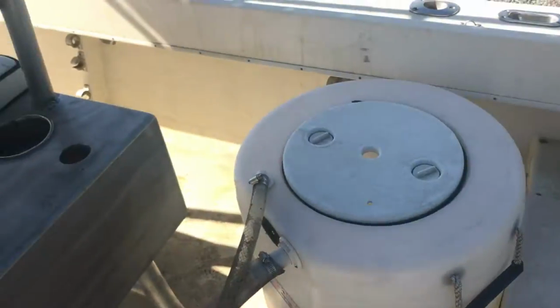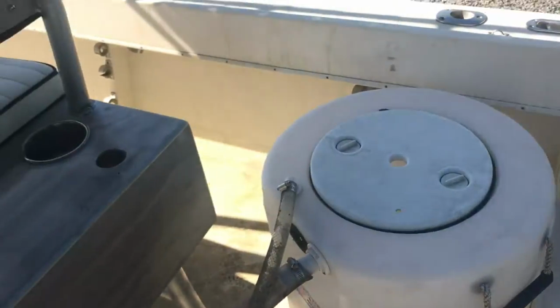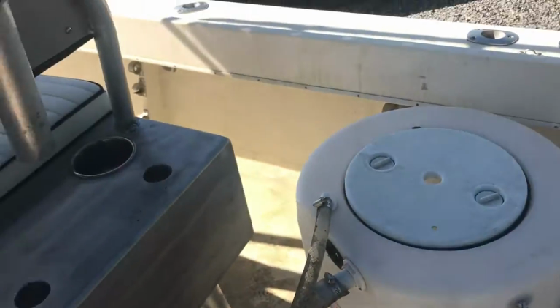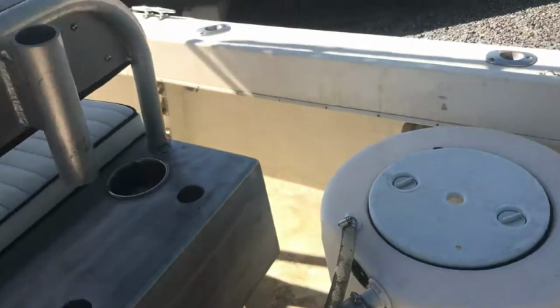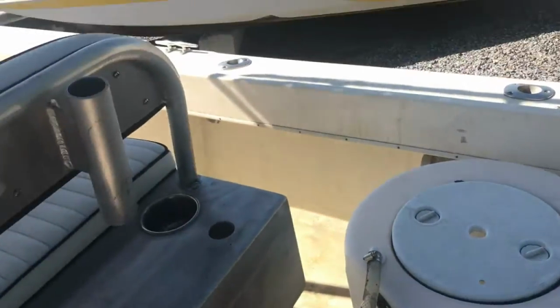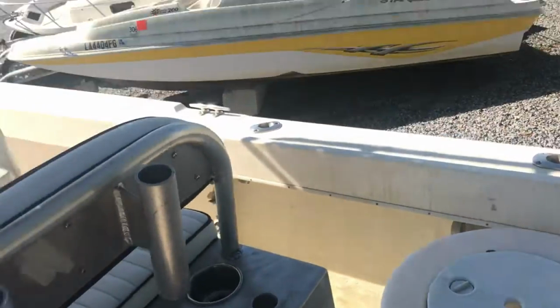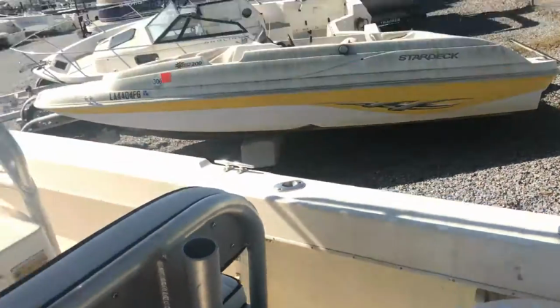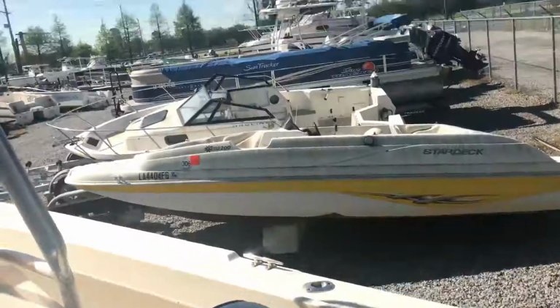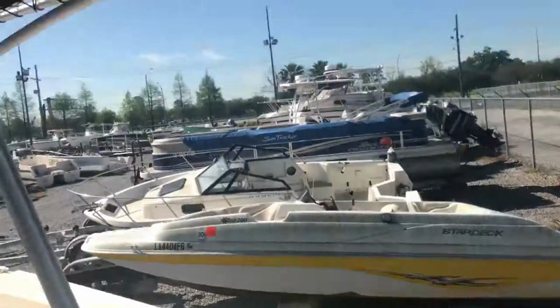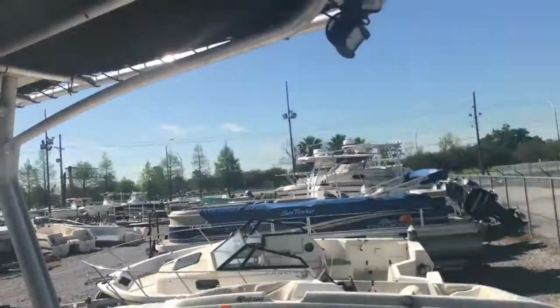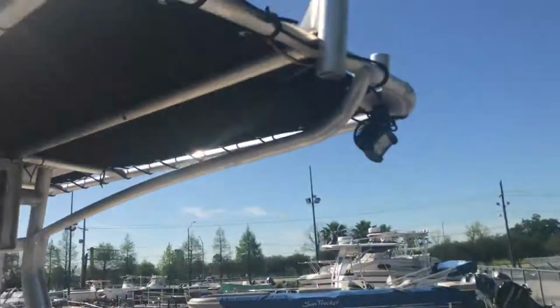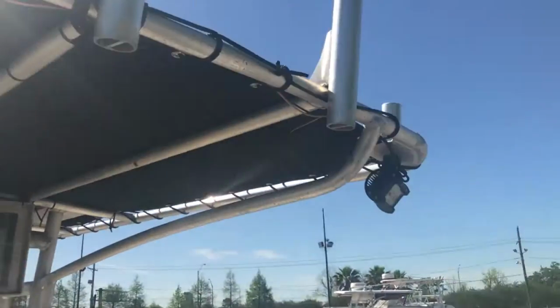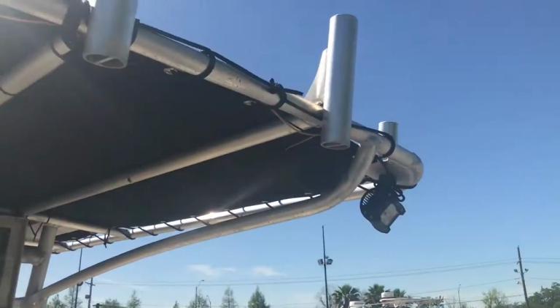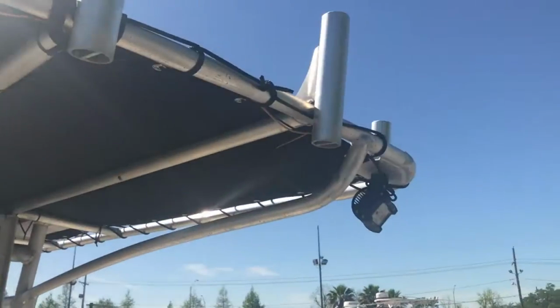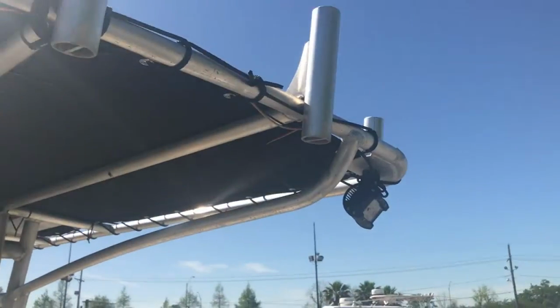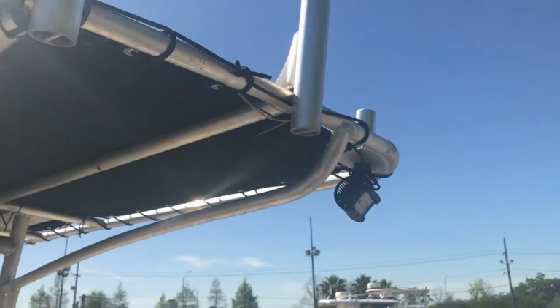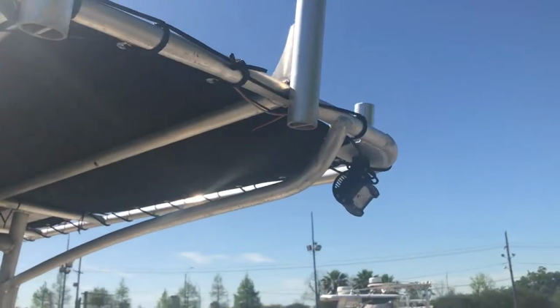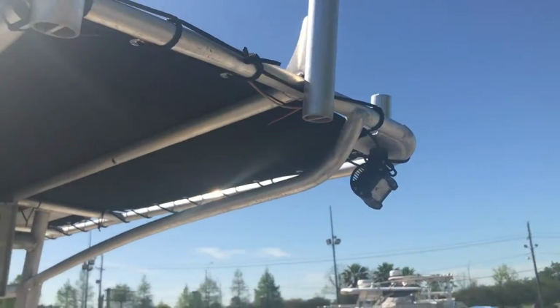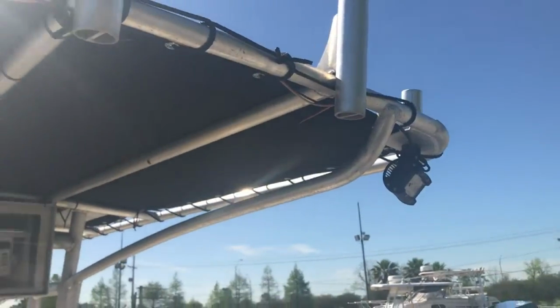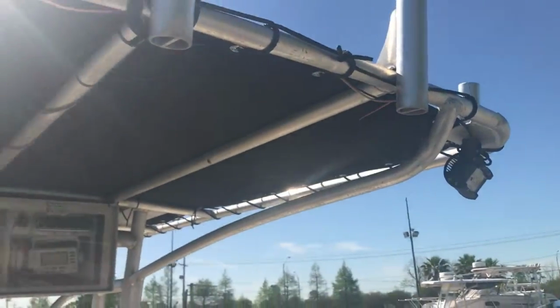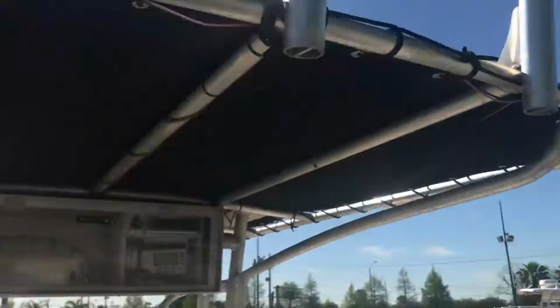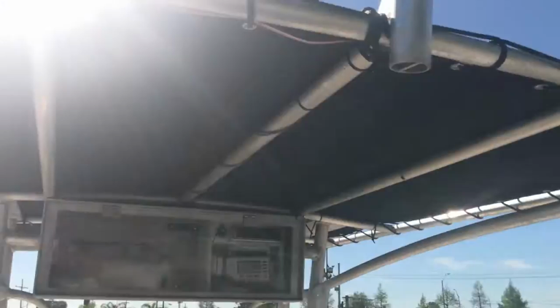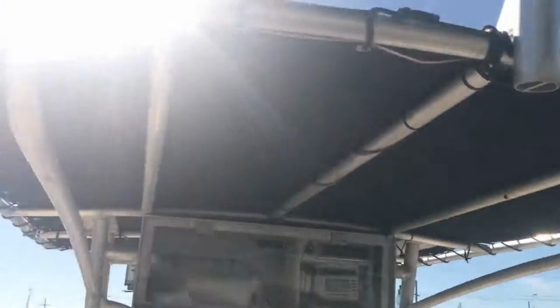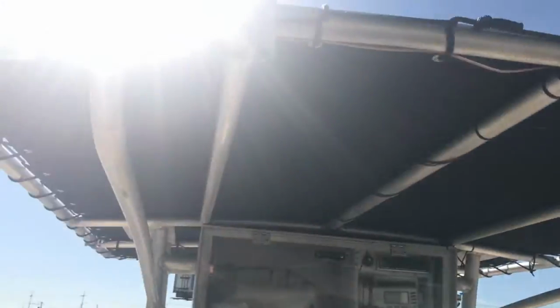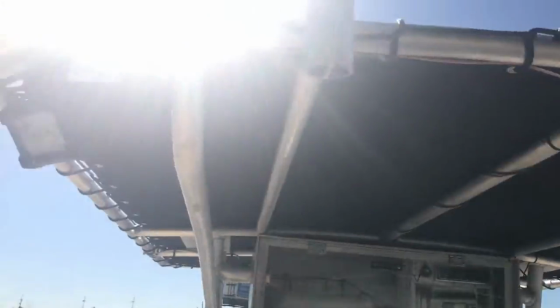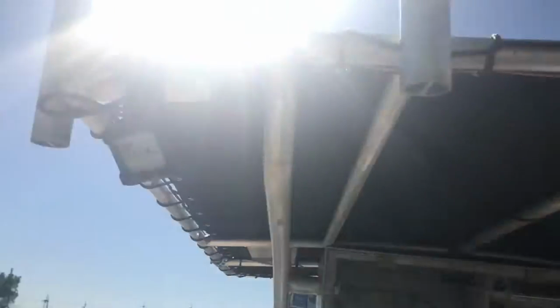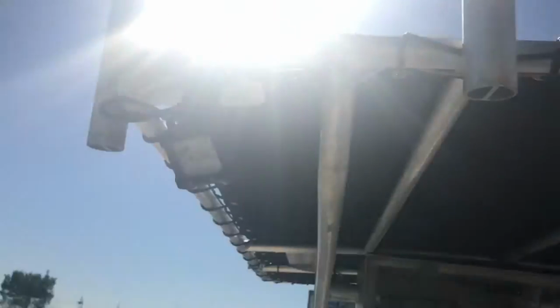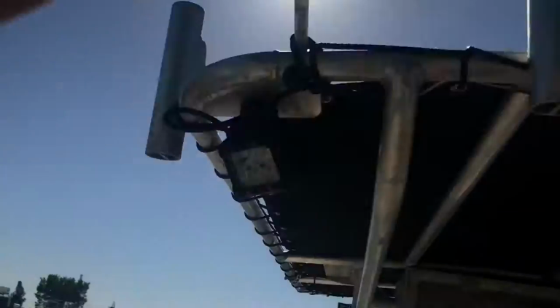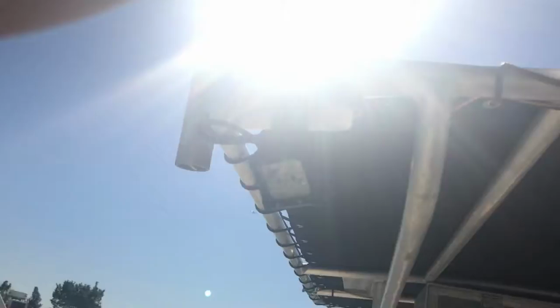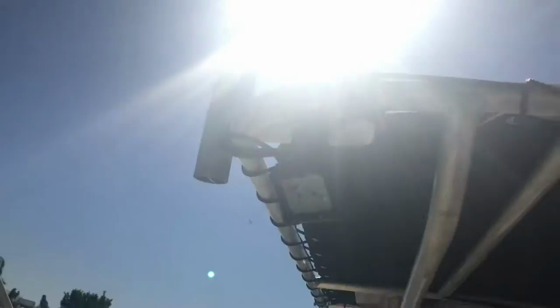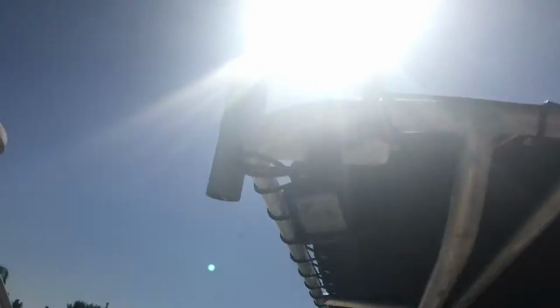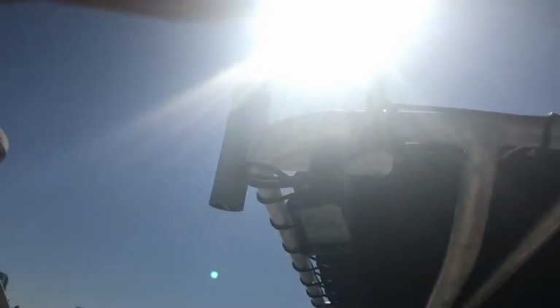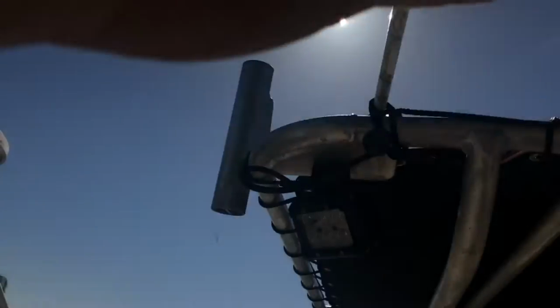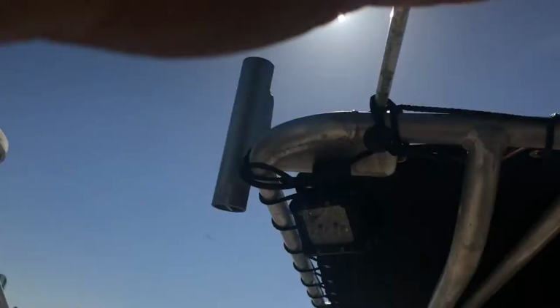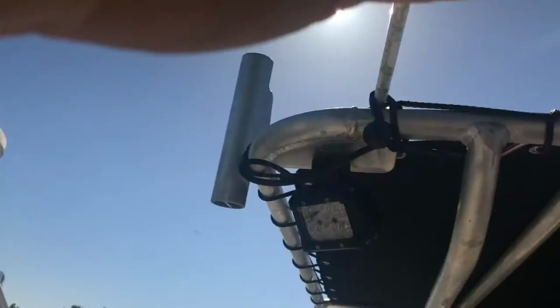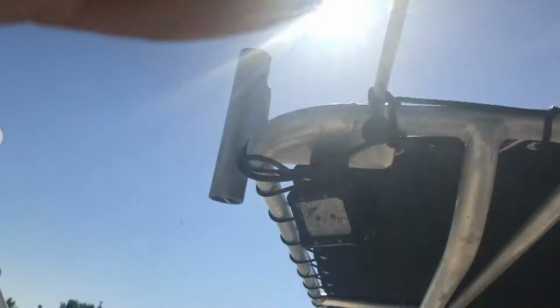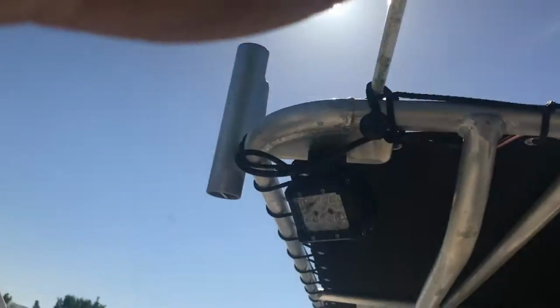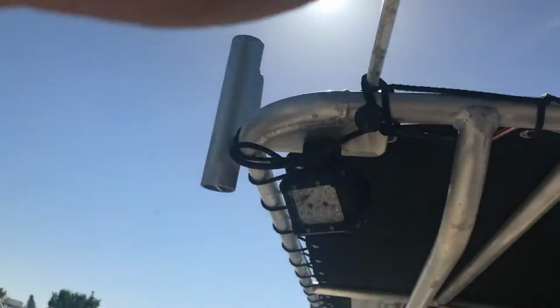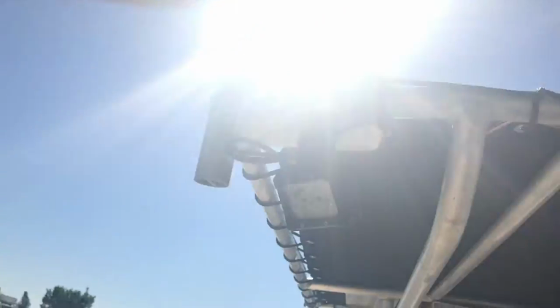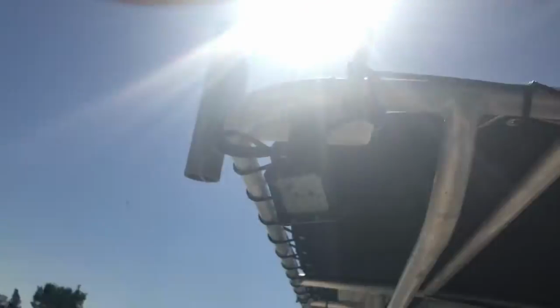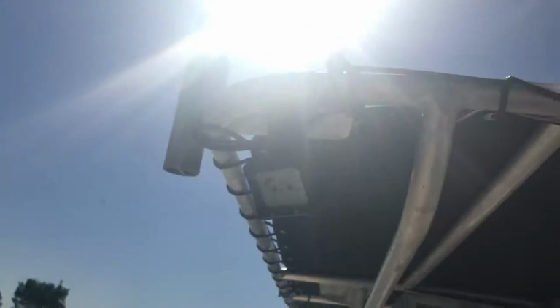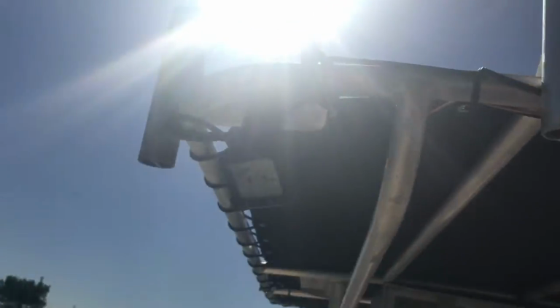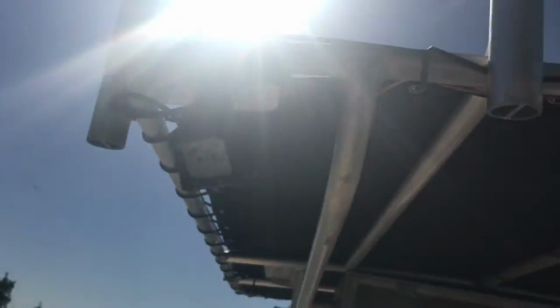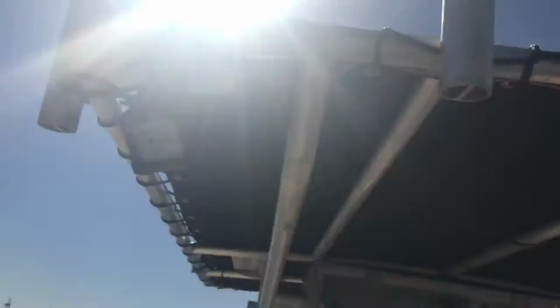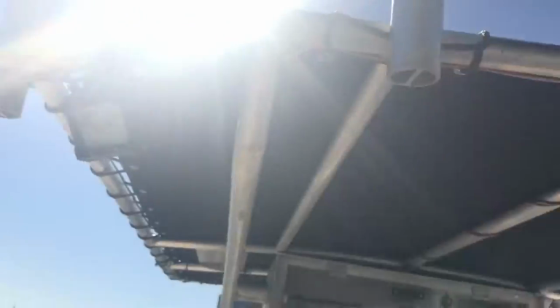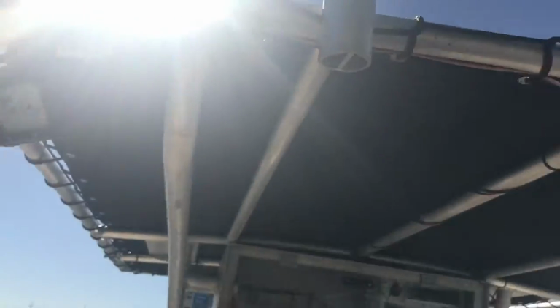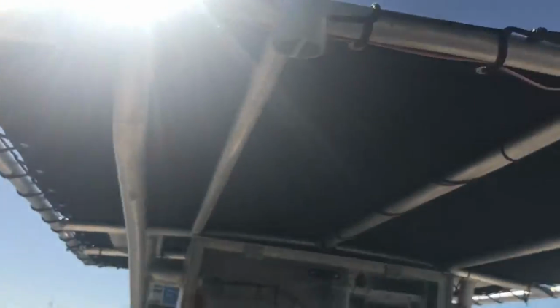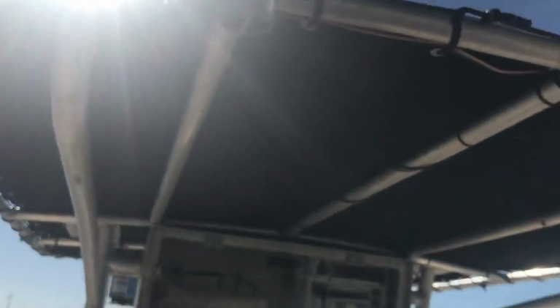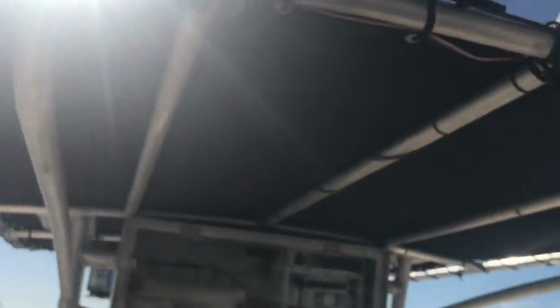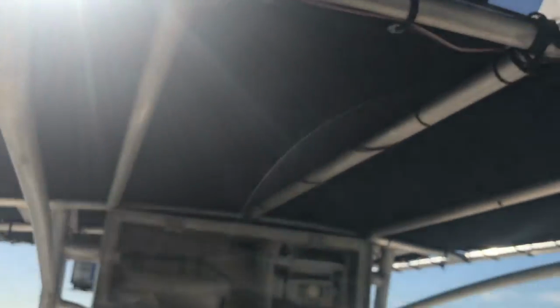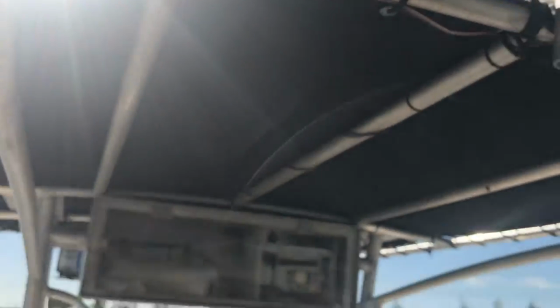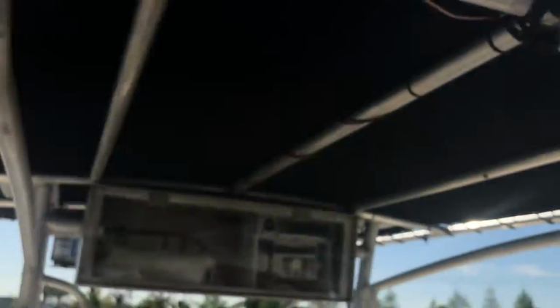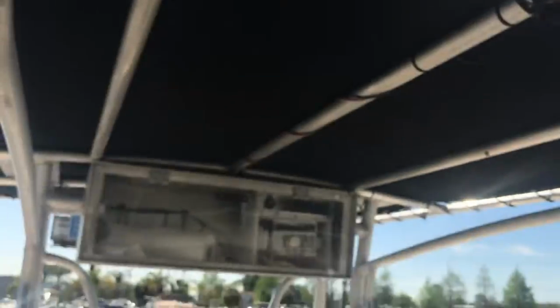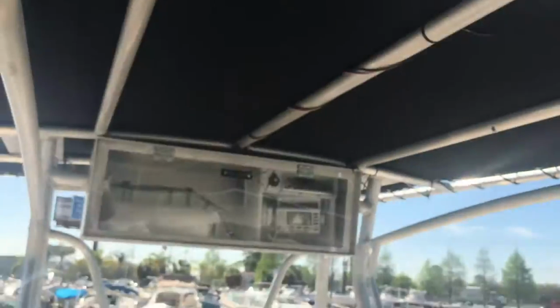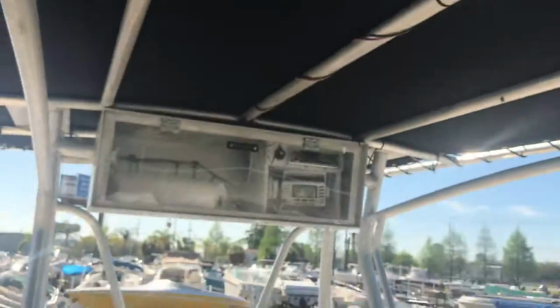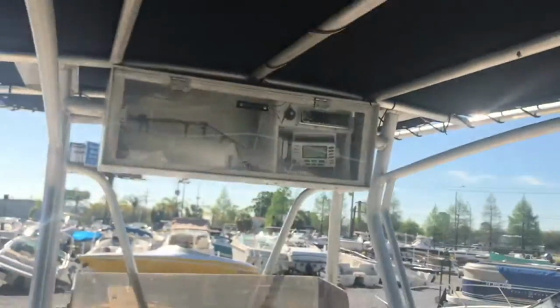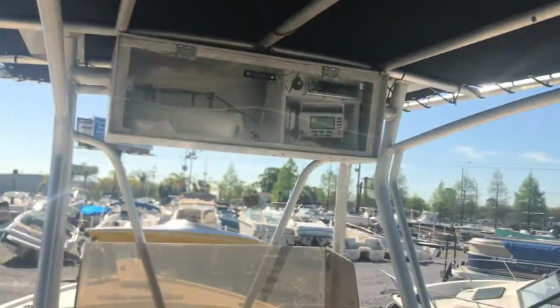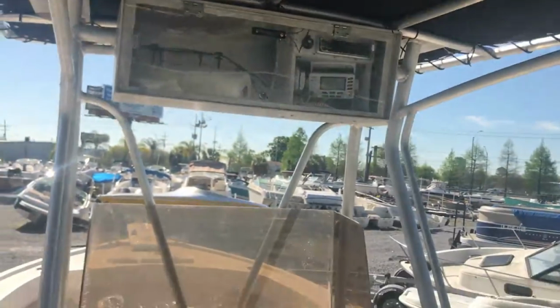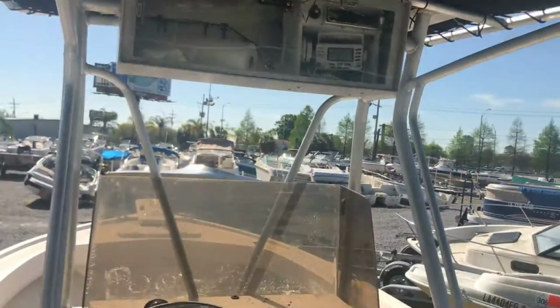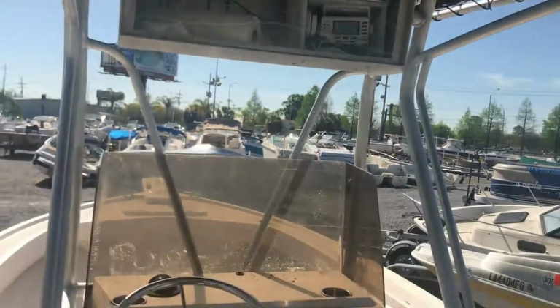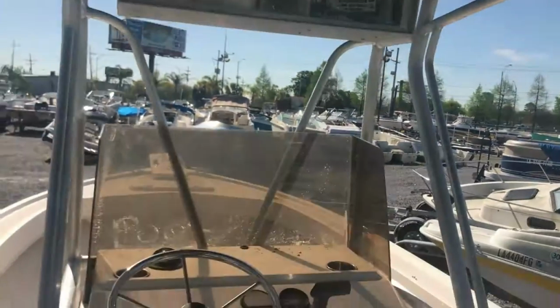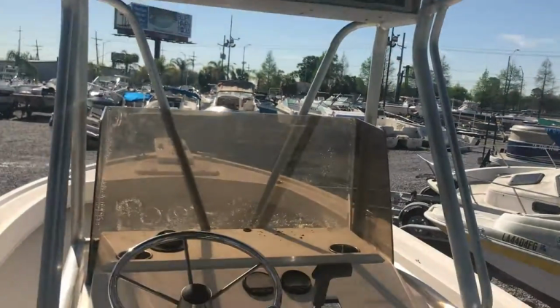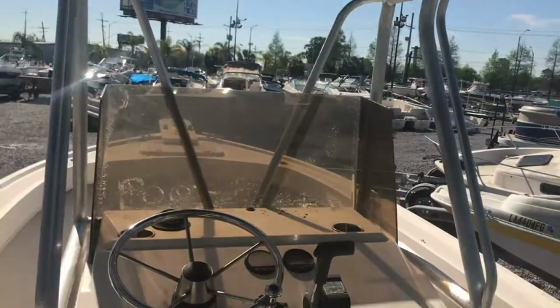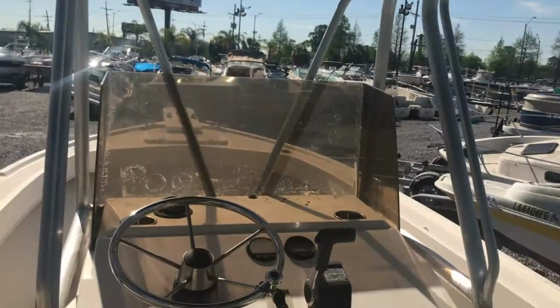Anyway, the T-top does have some fancy LEDs on there. That's about it.